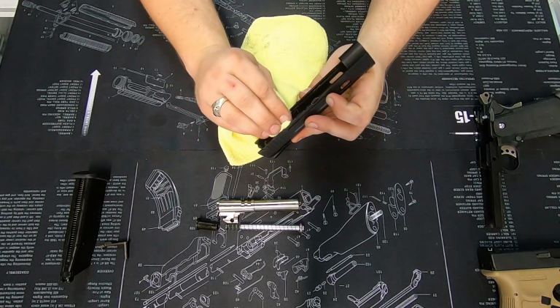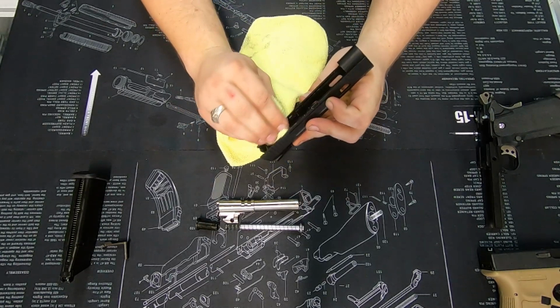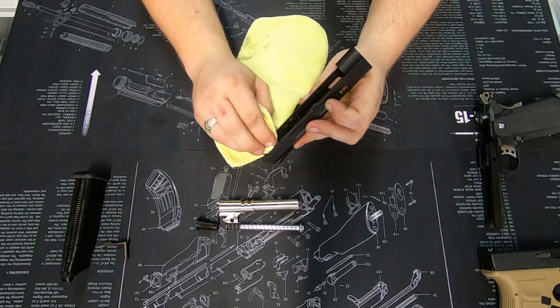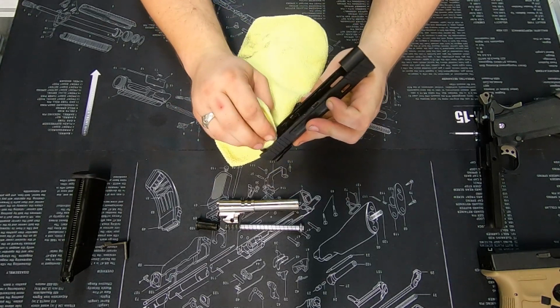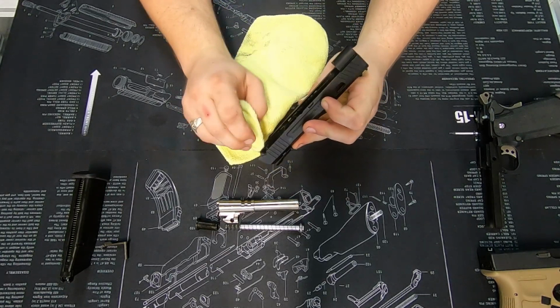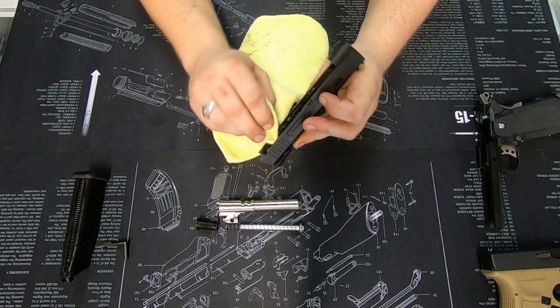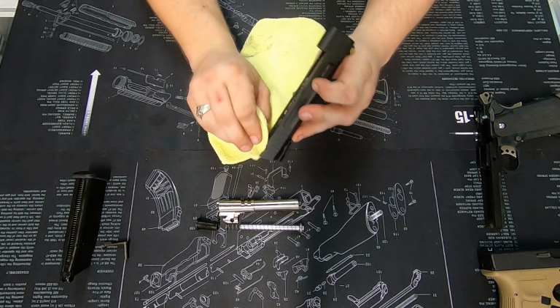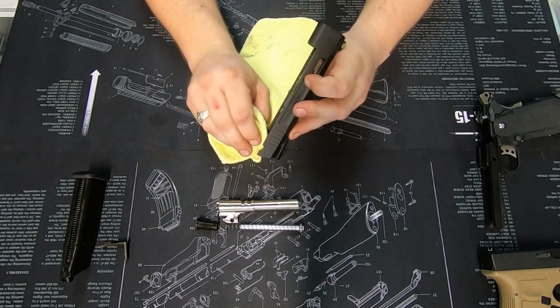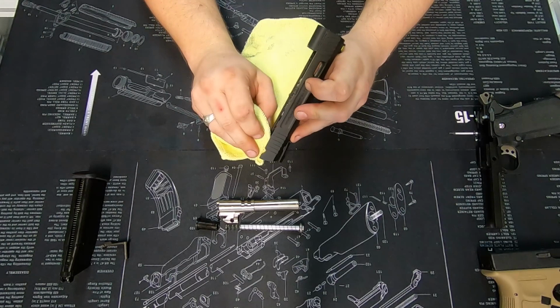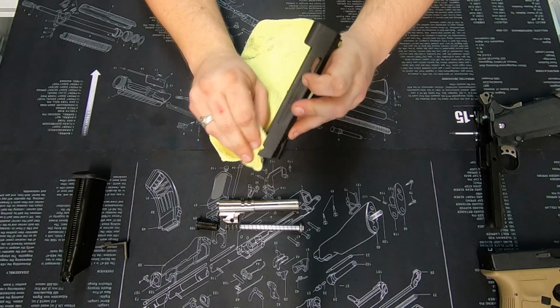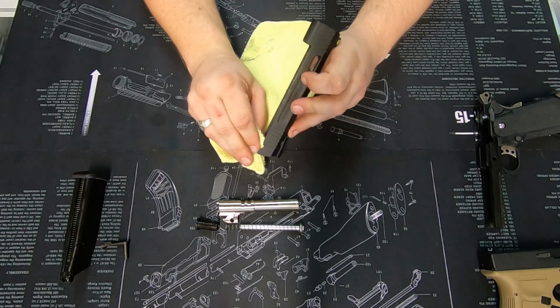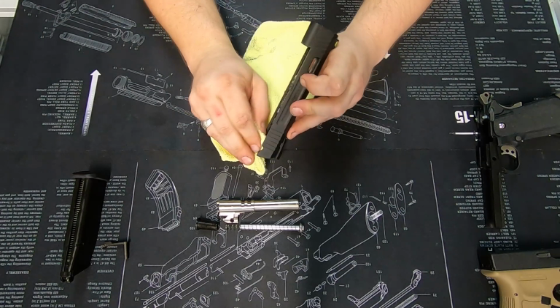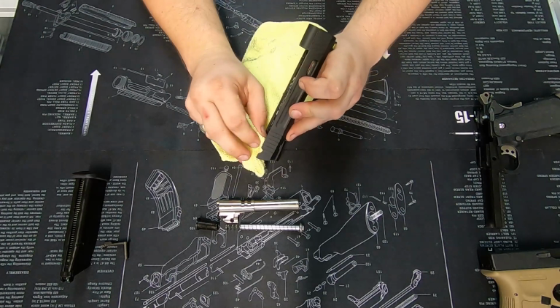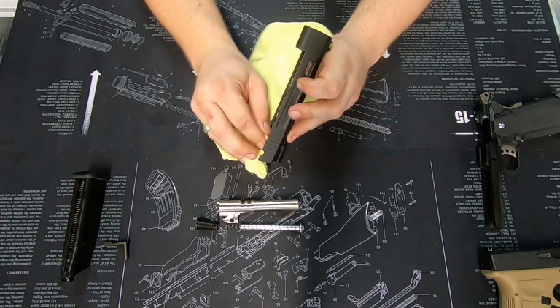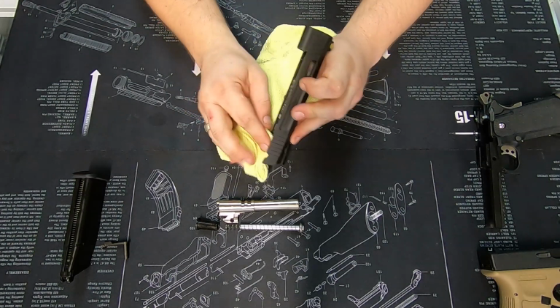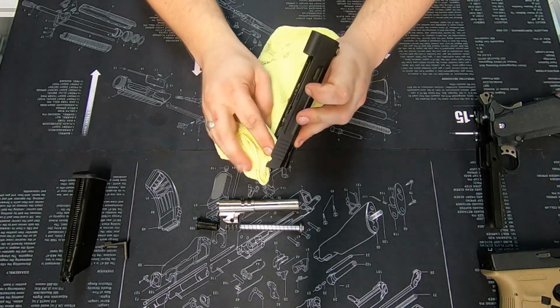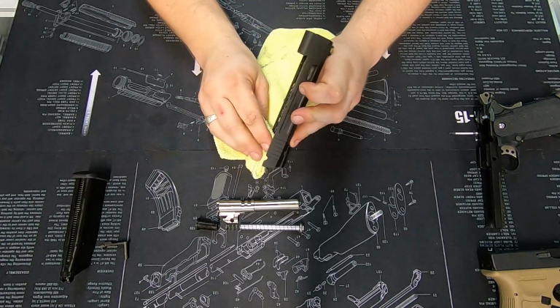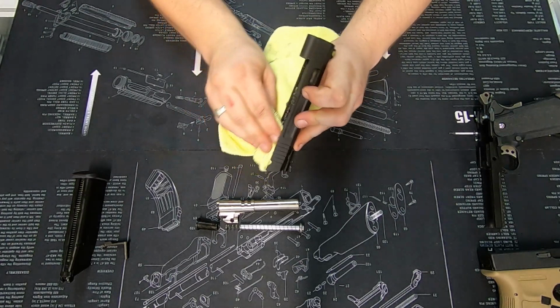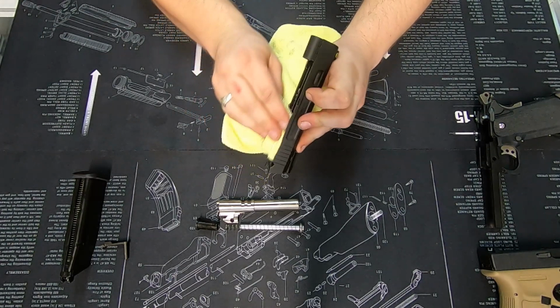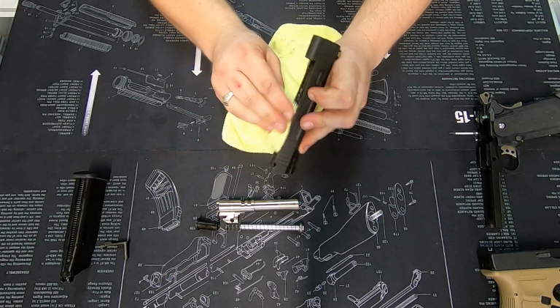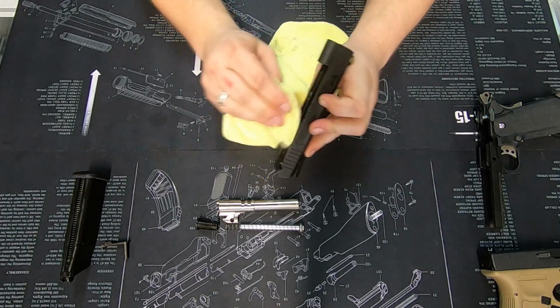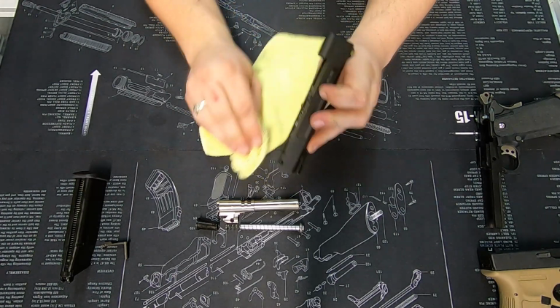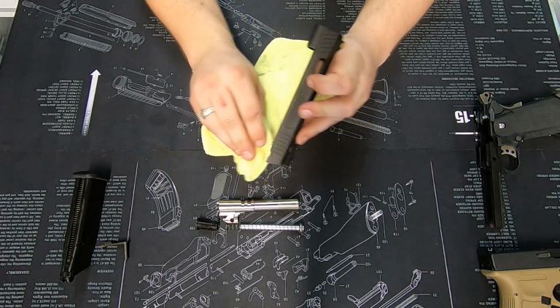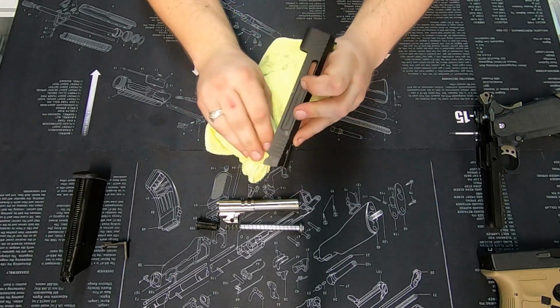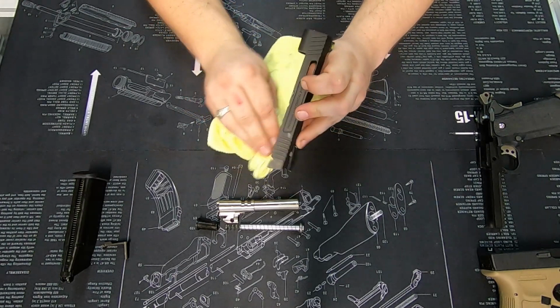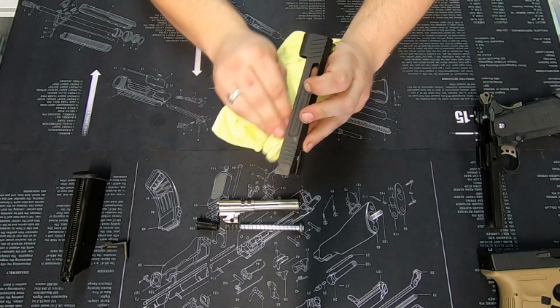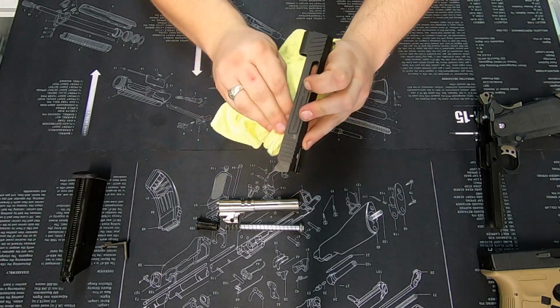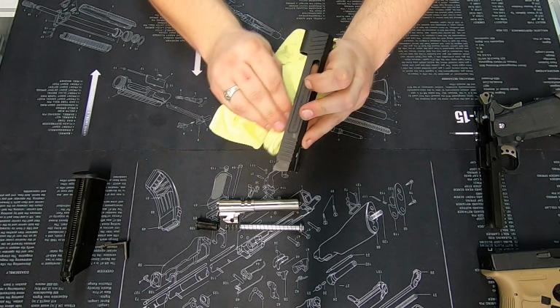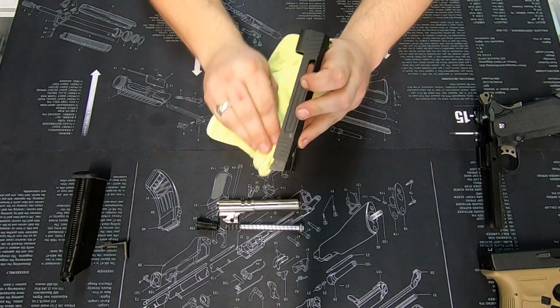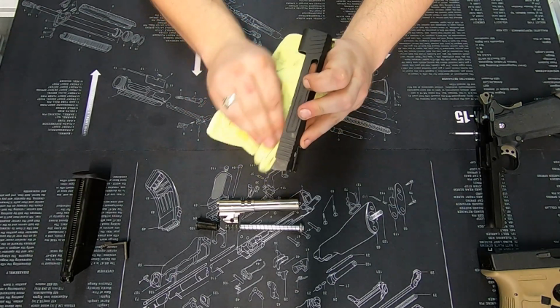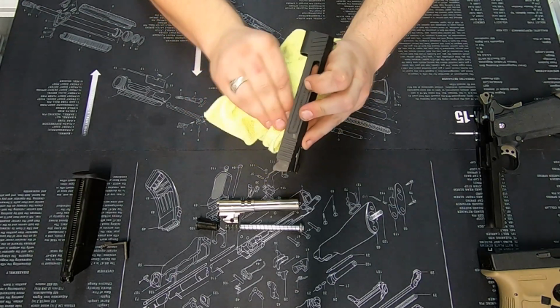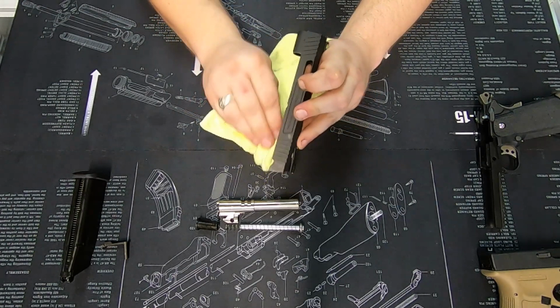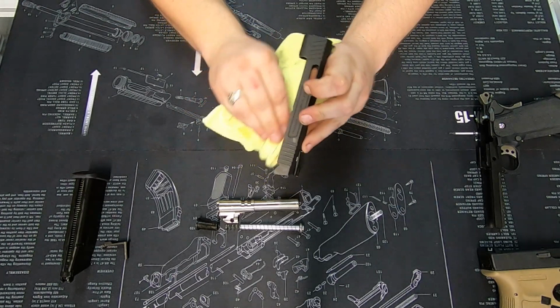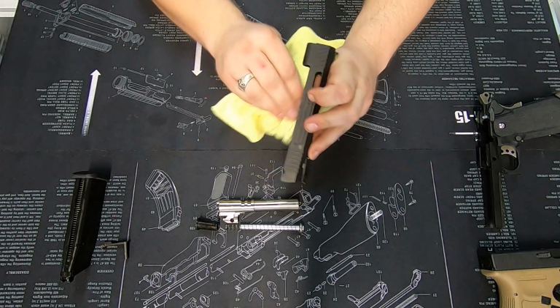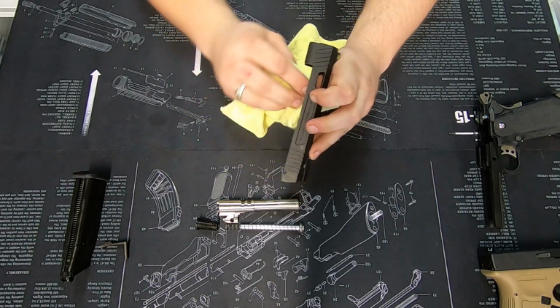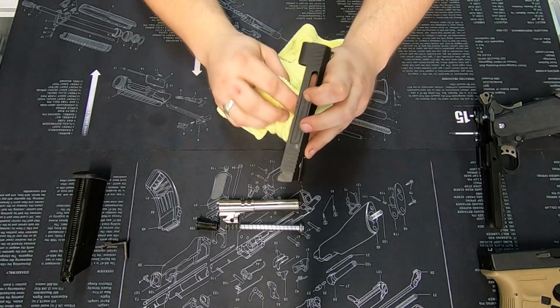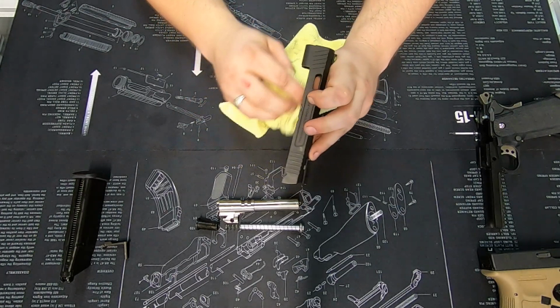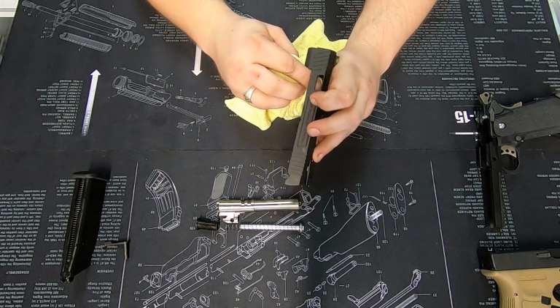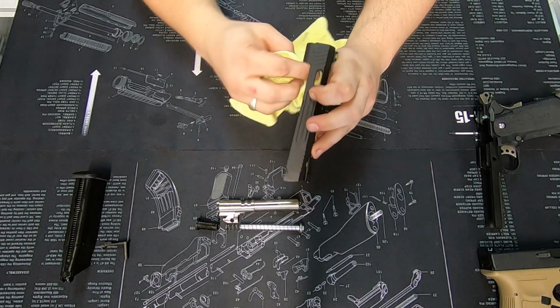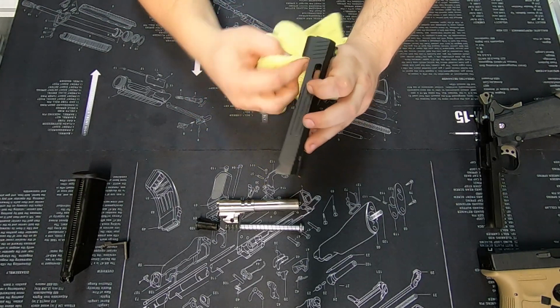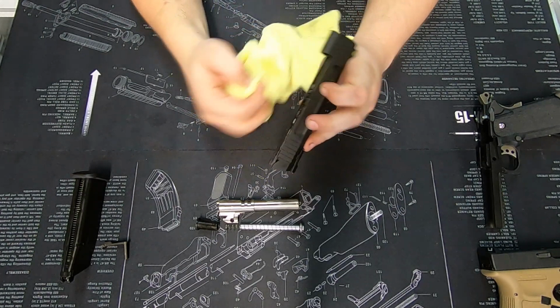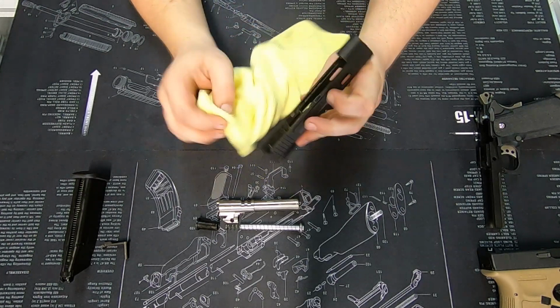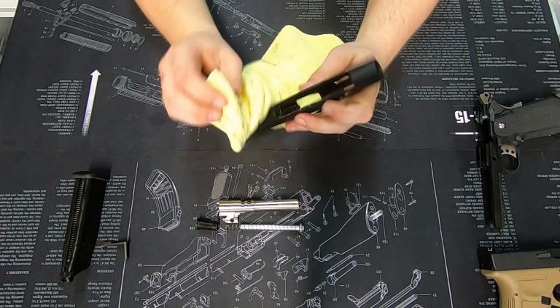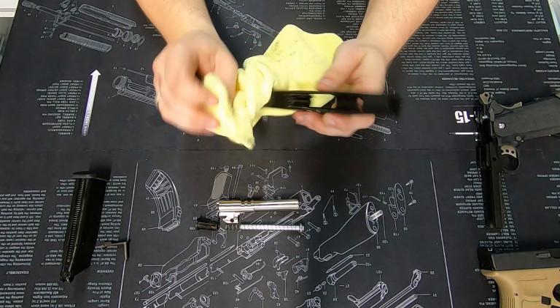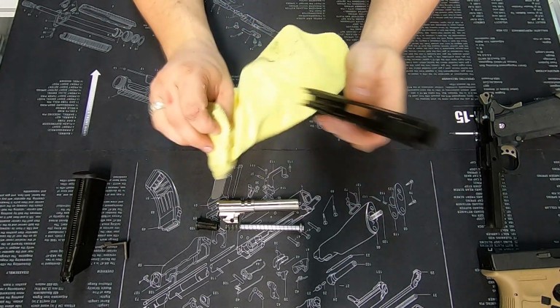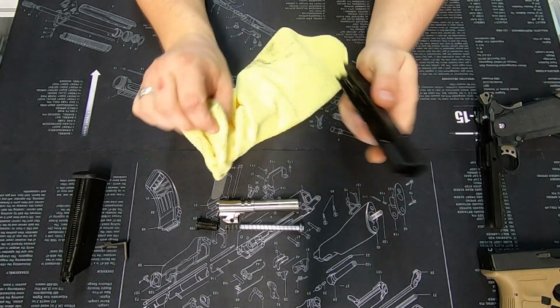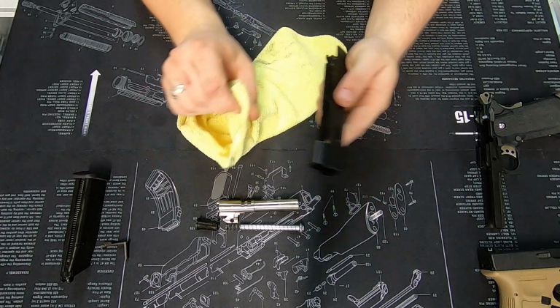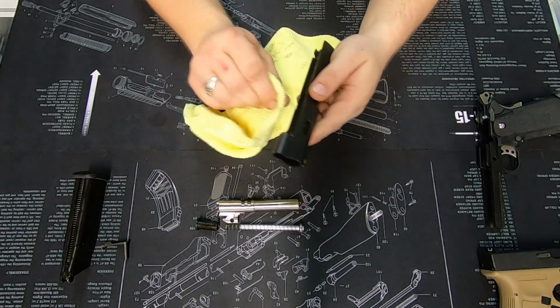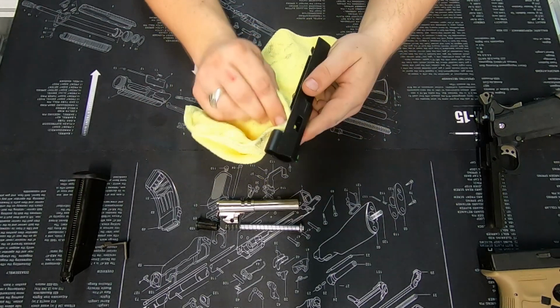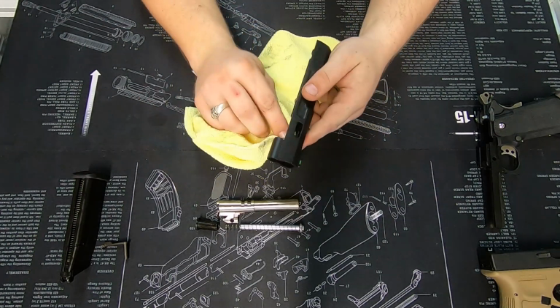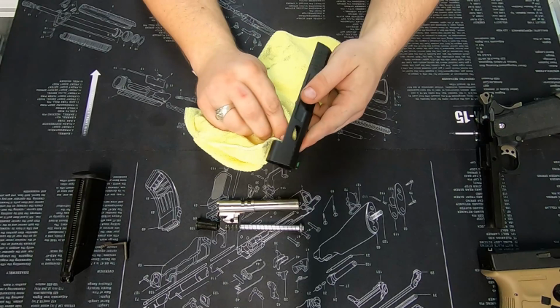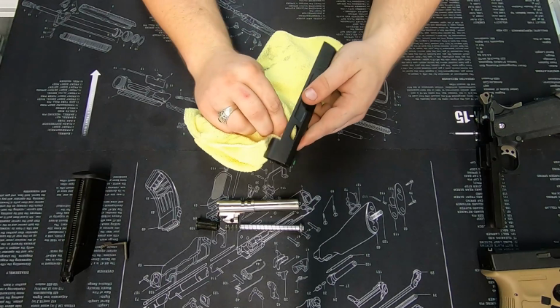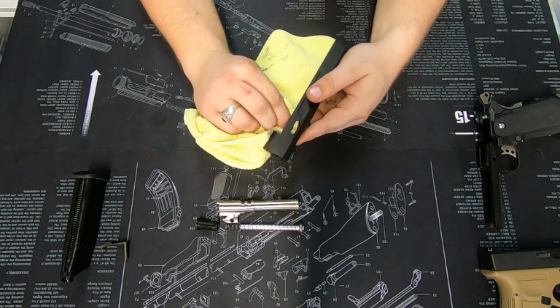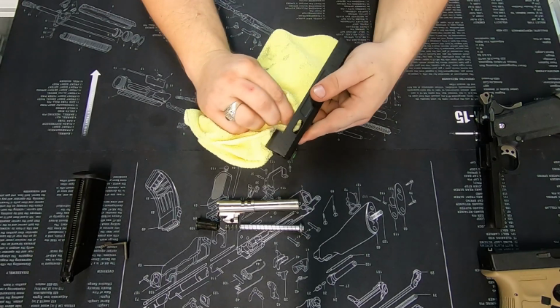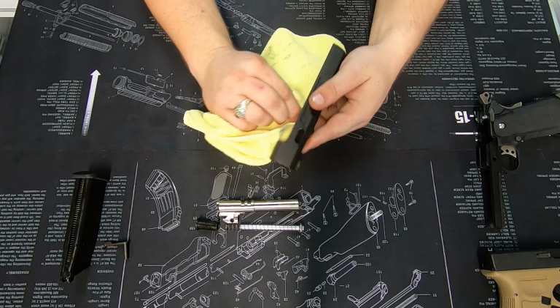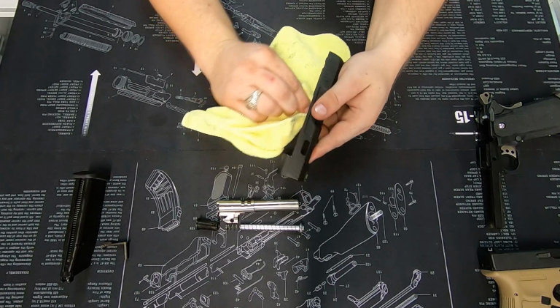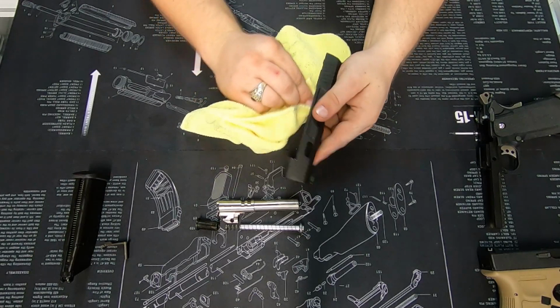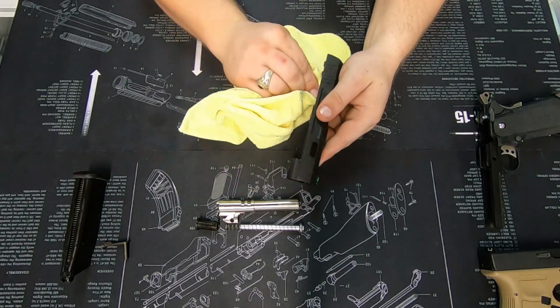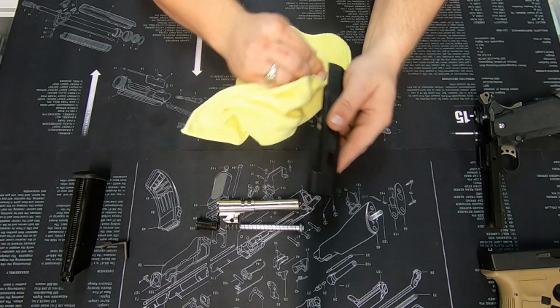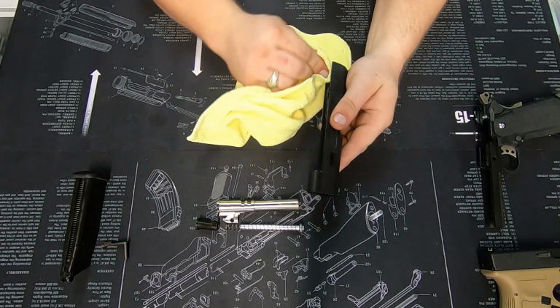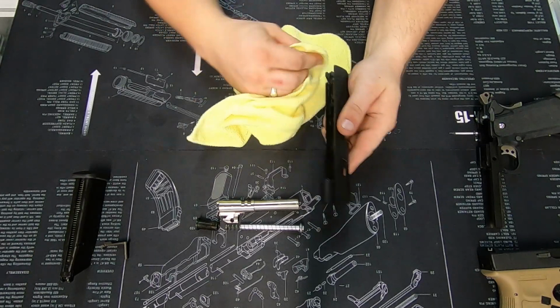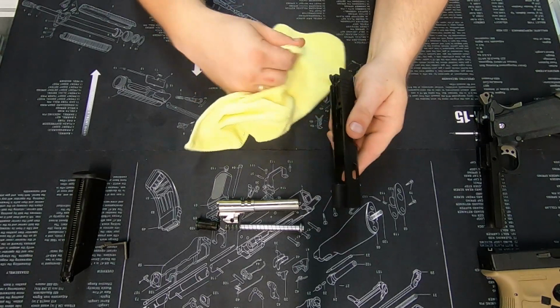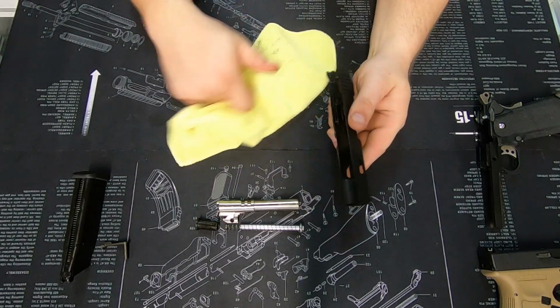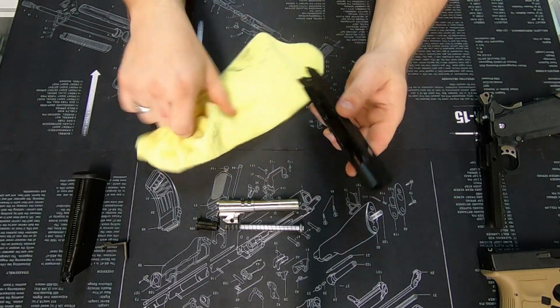If you can see raw metal, that is where you've had some wear, and those are the areas to look at and figure out if it's normal wear or if it's excessive.